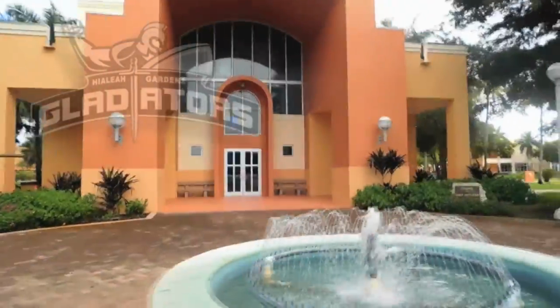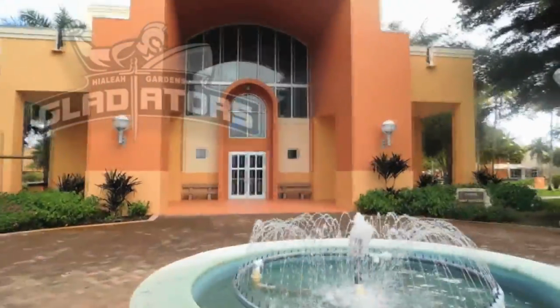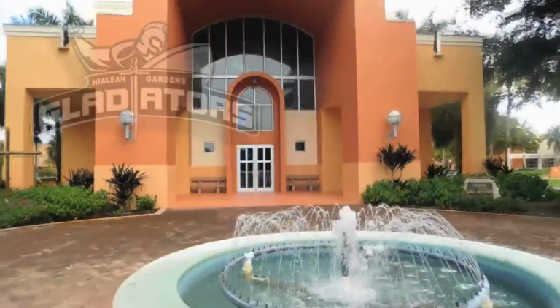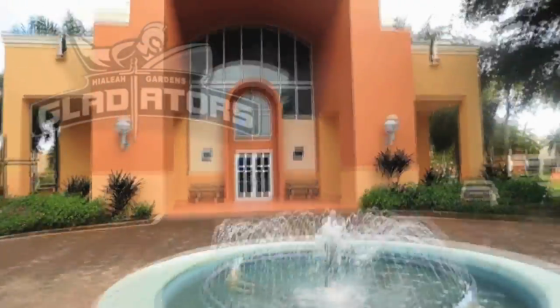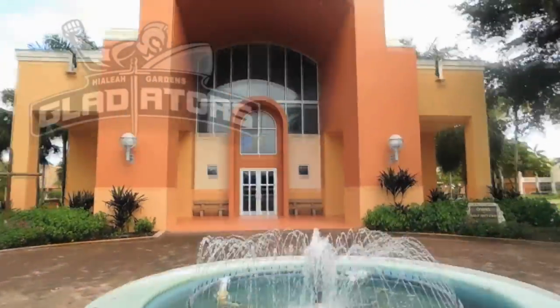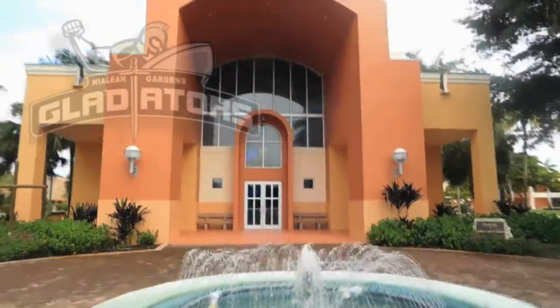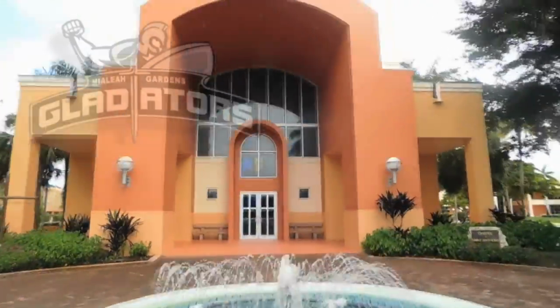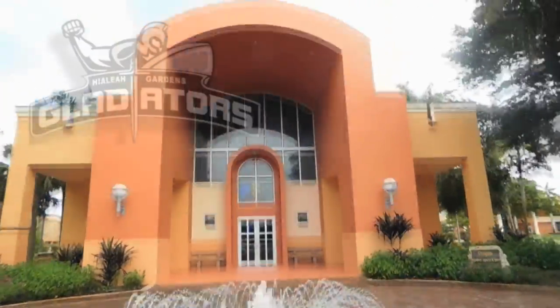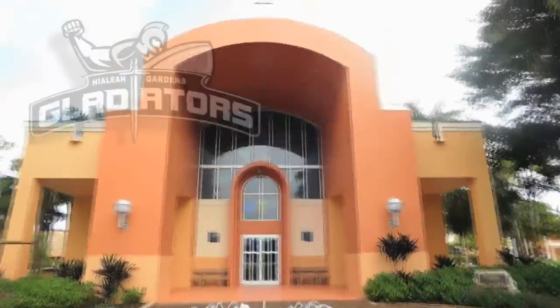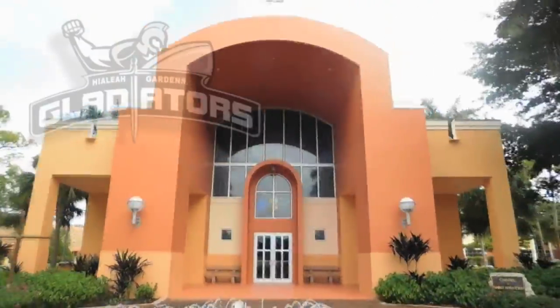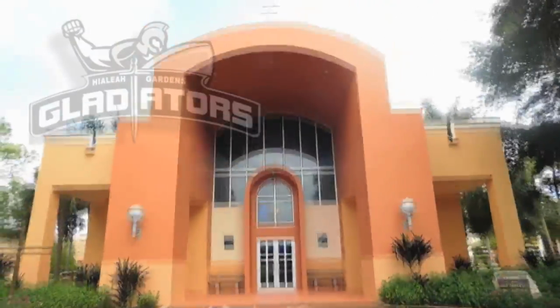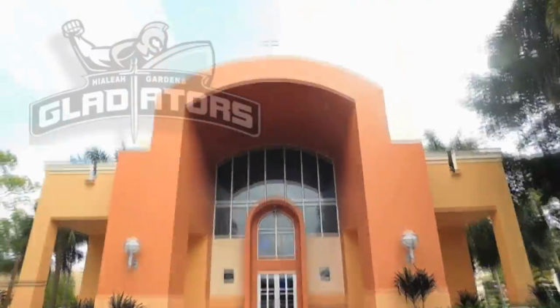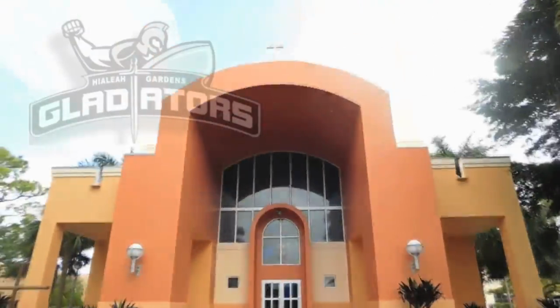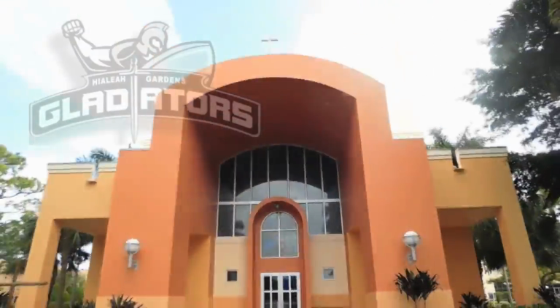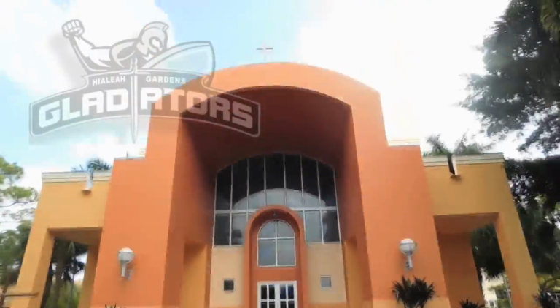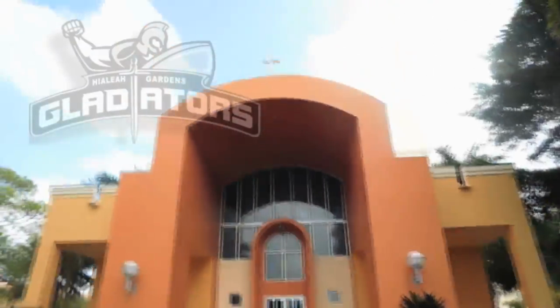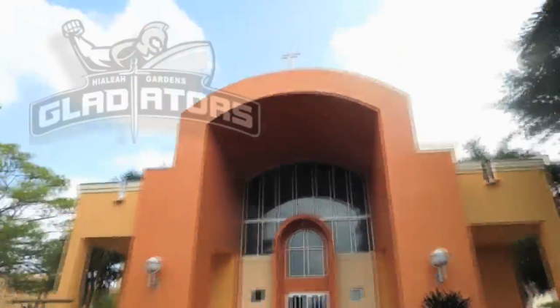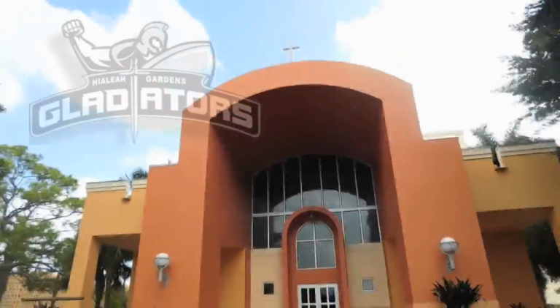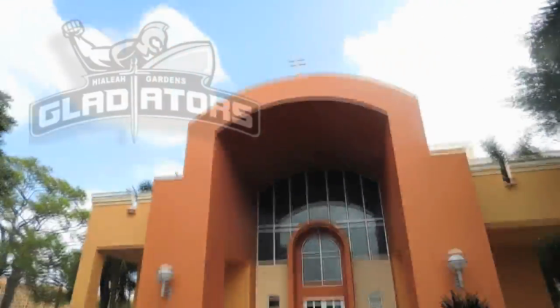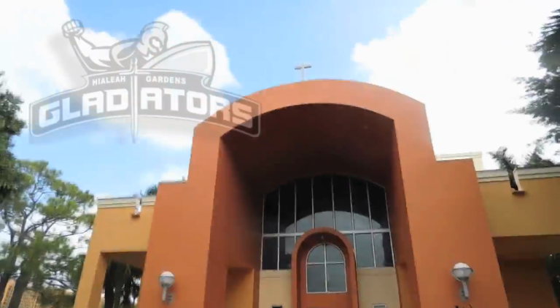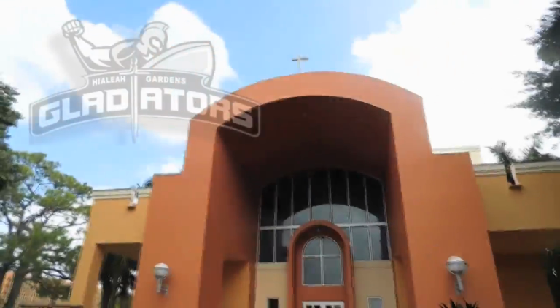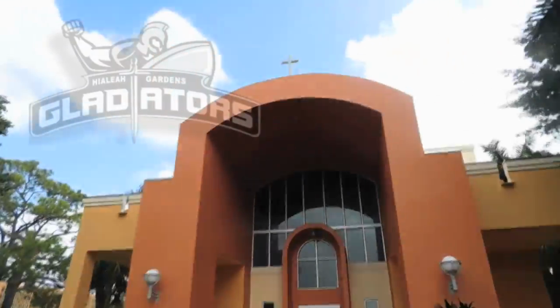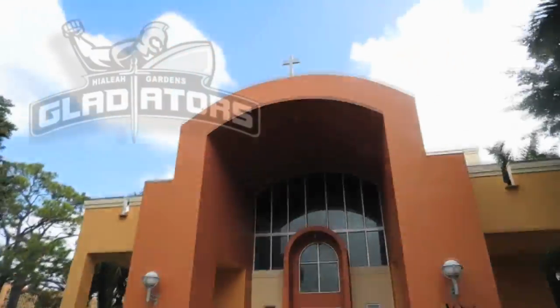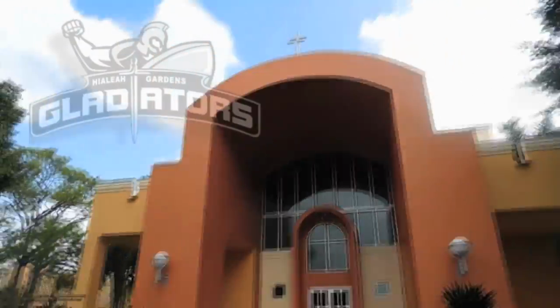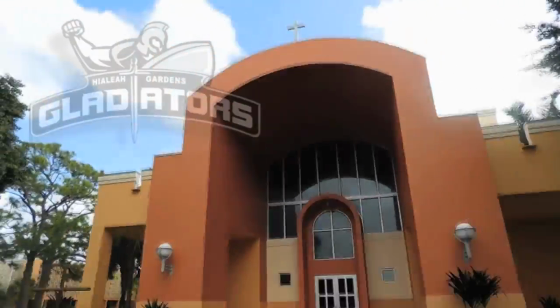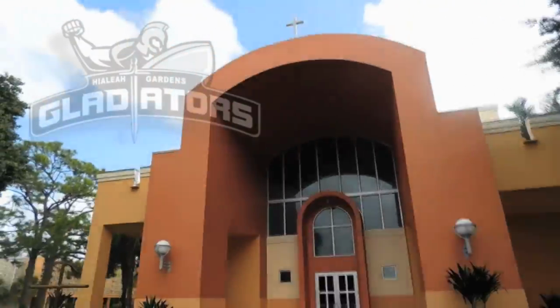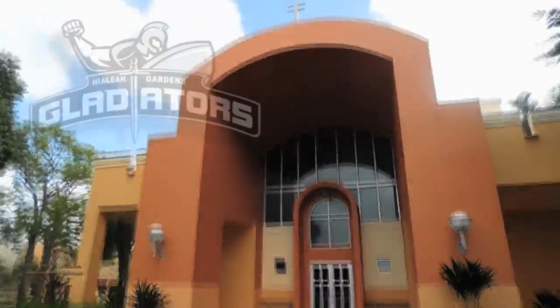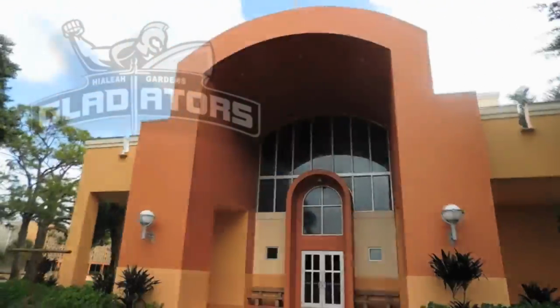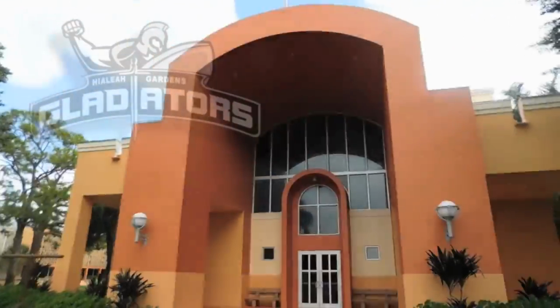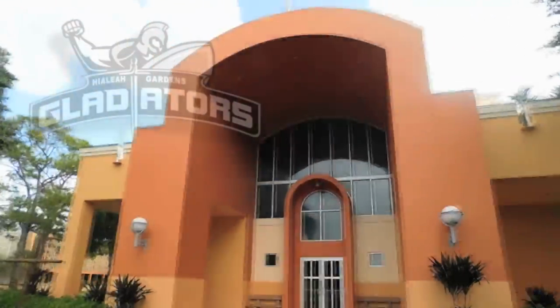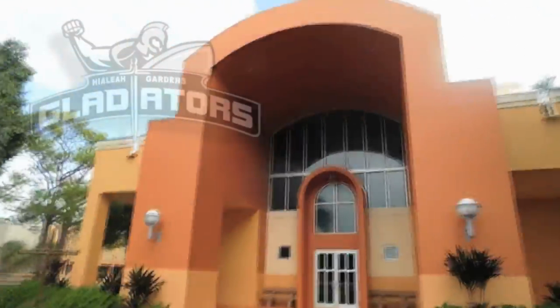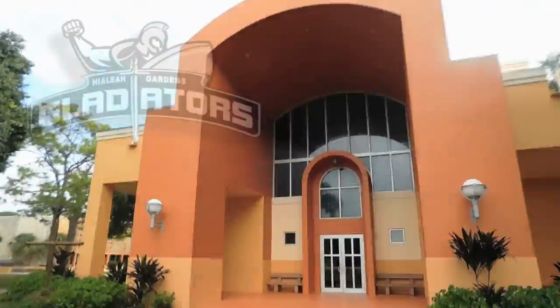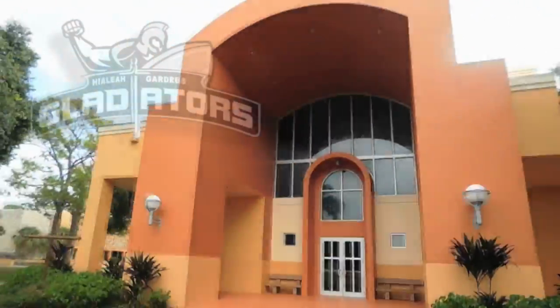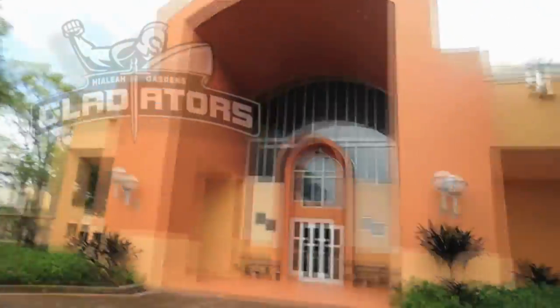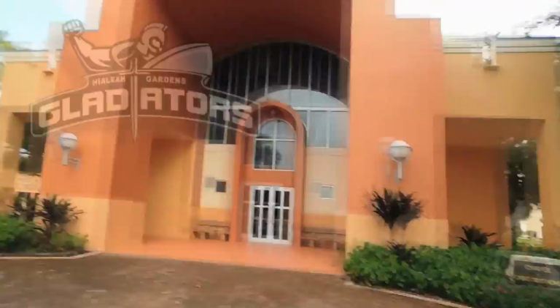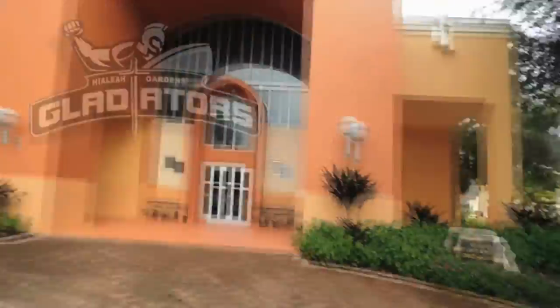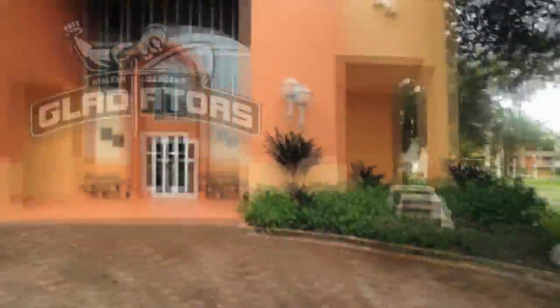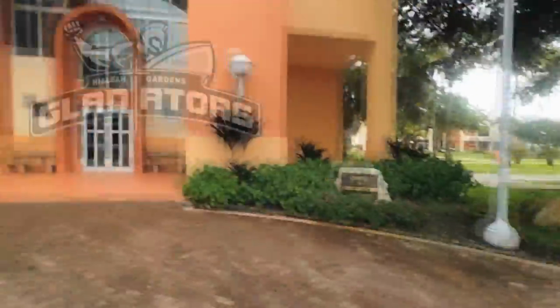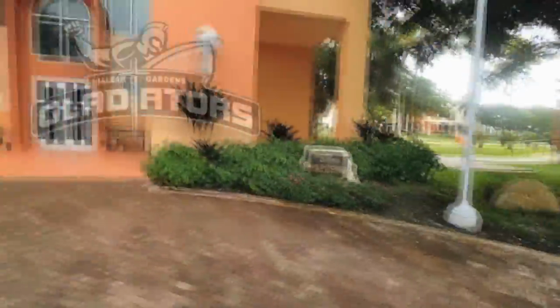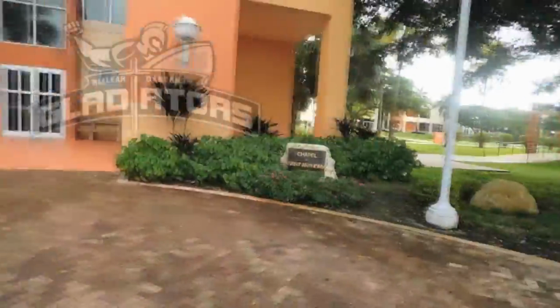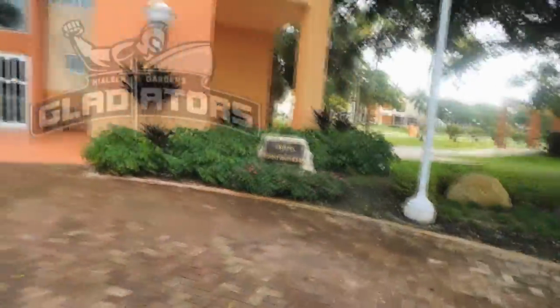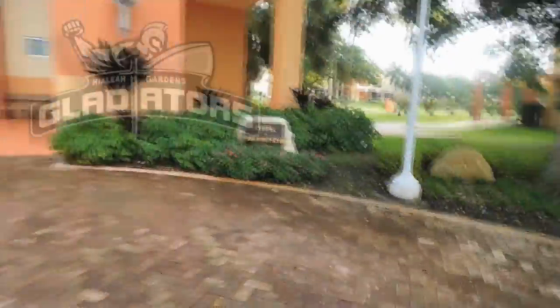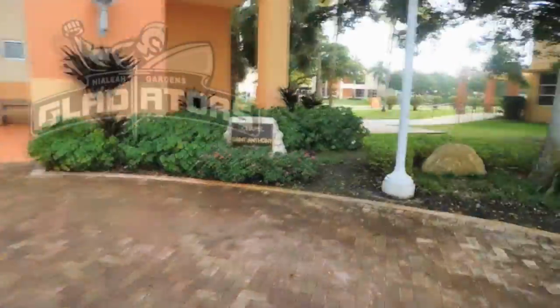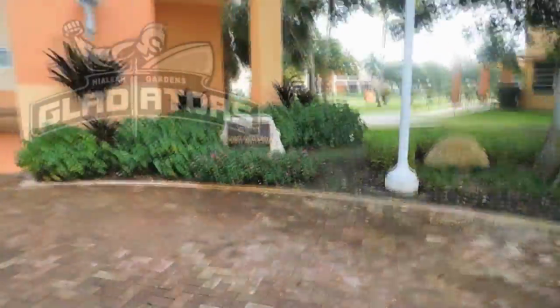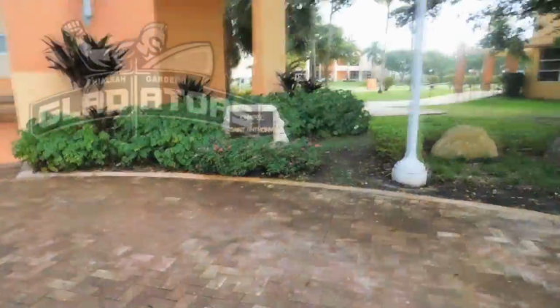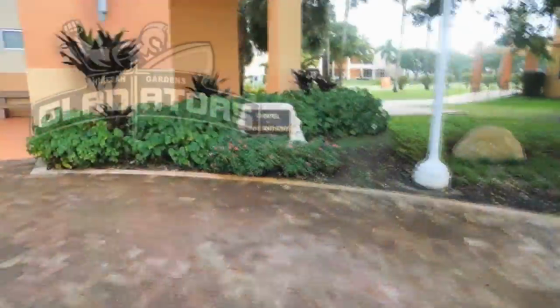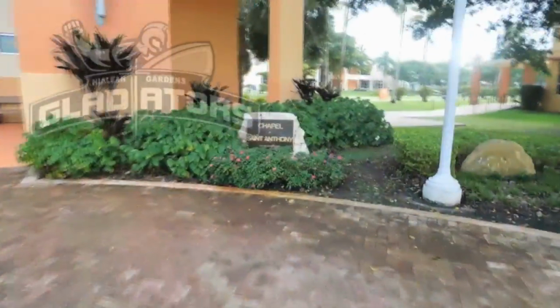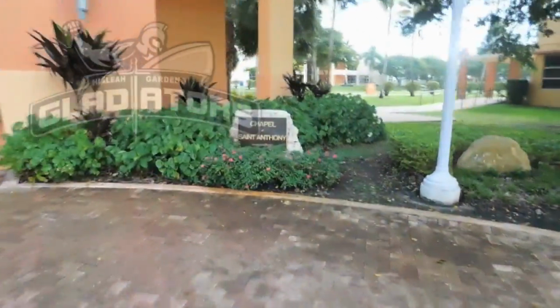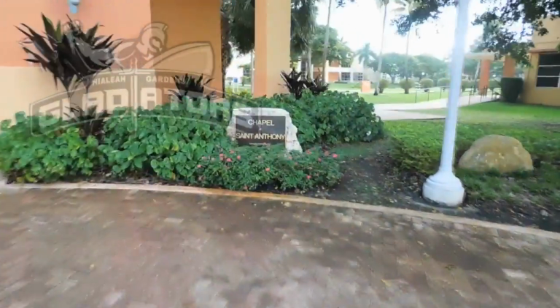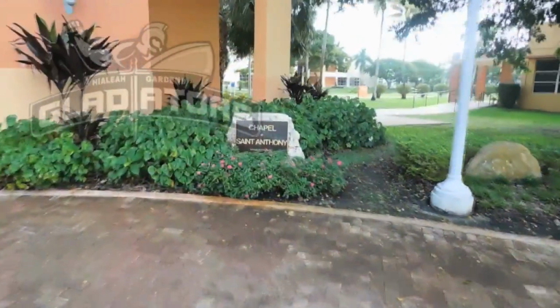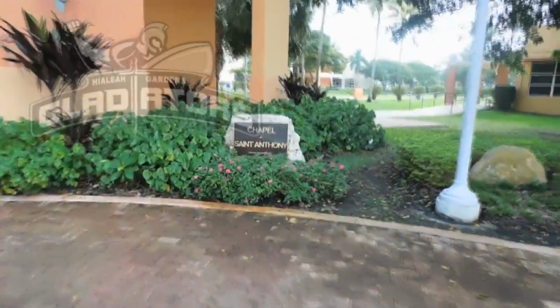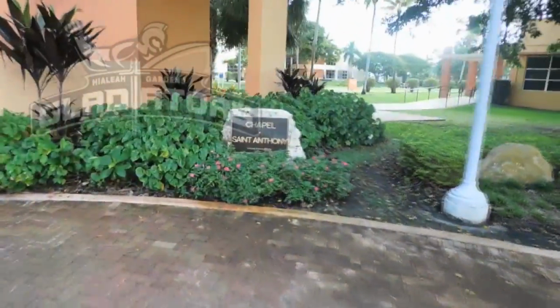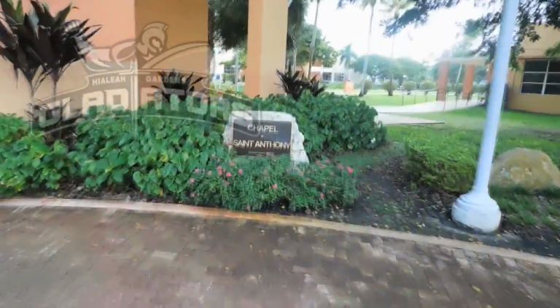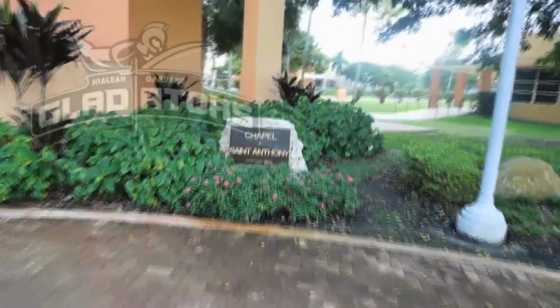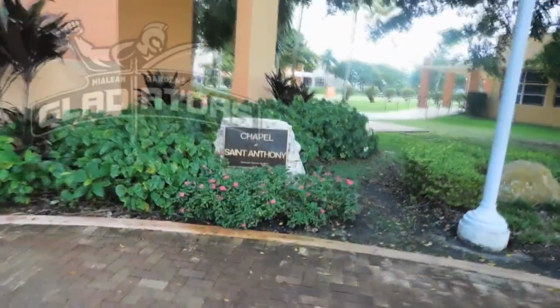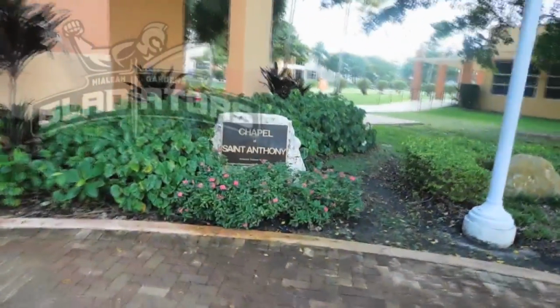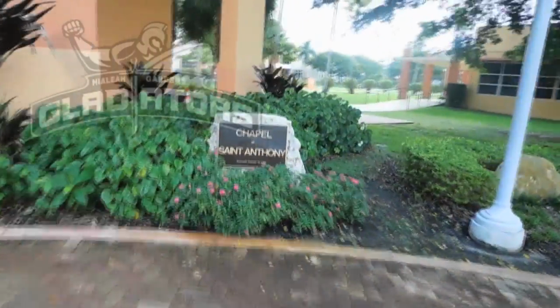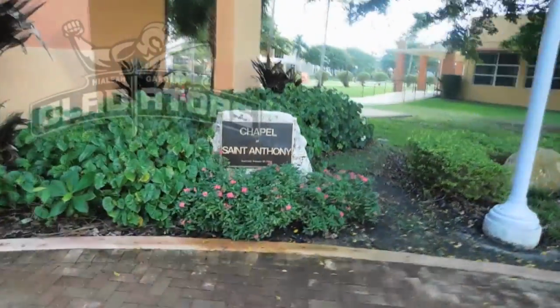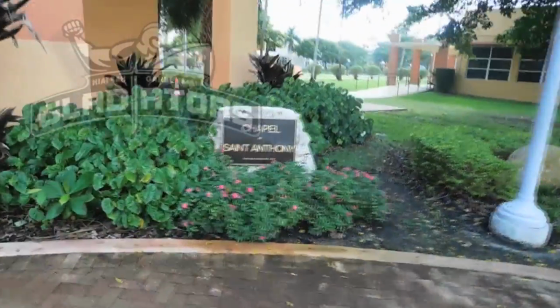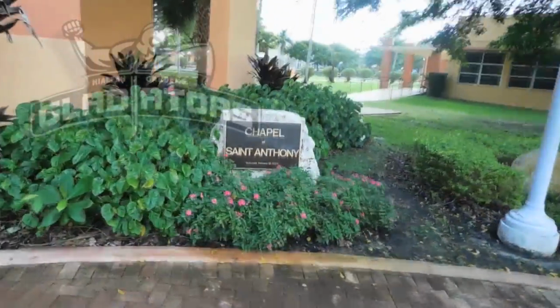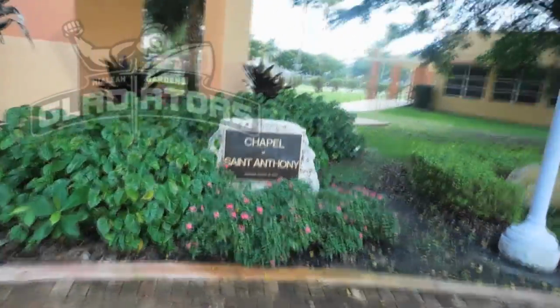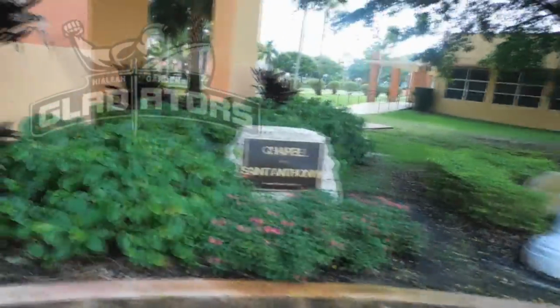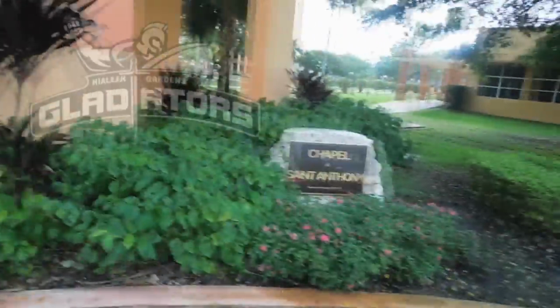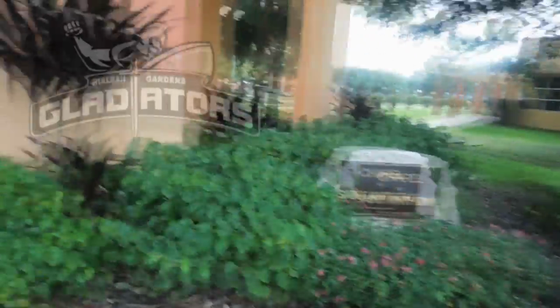The church — this is the chapel of St. Anthony. This is where our students can come to pray and Masses are held.